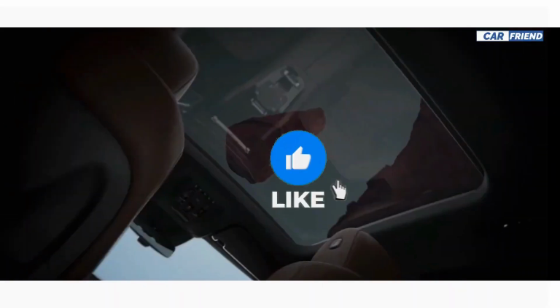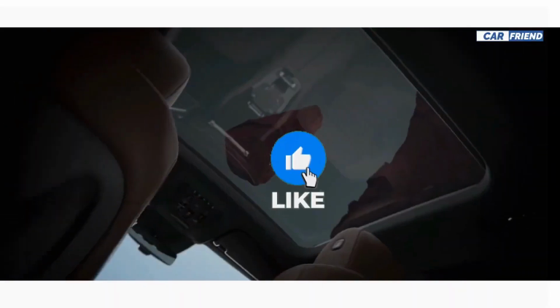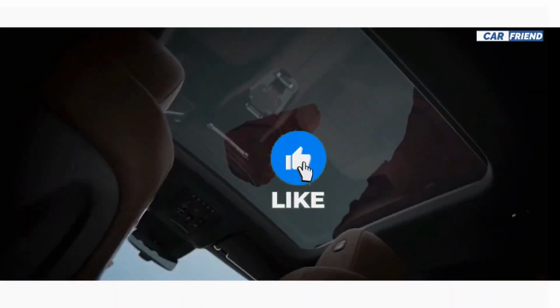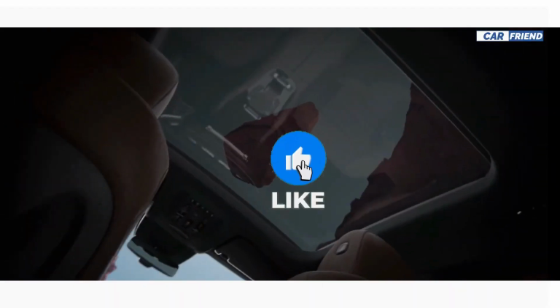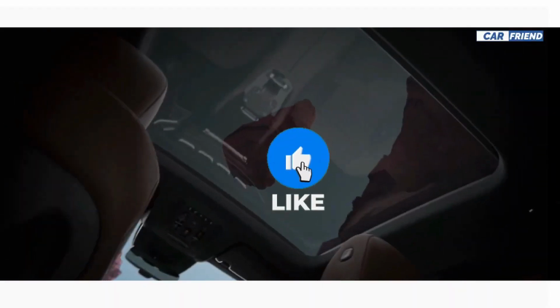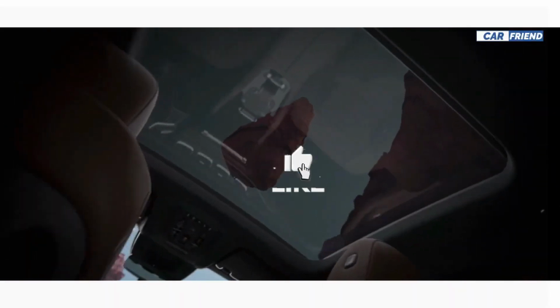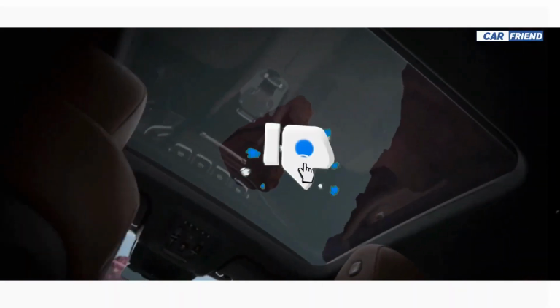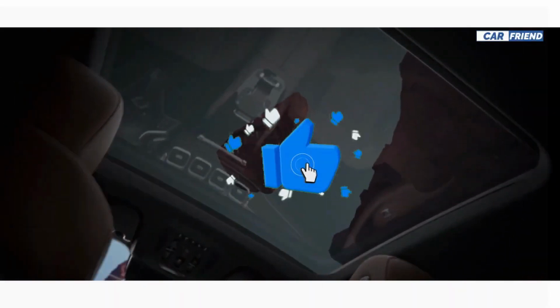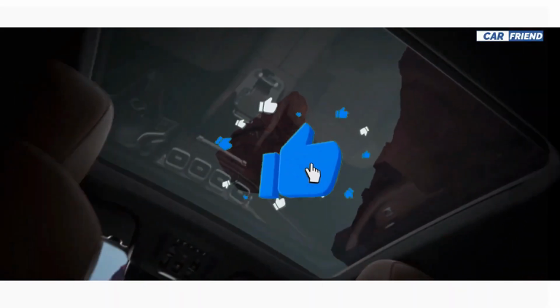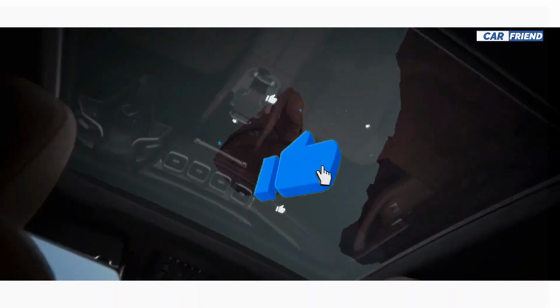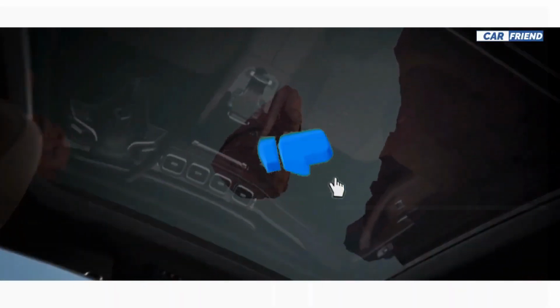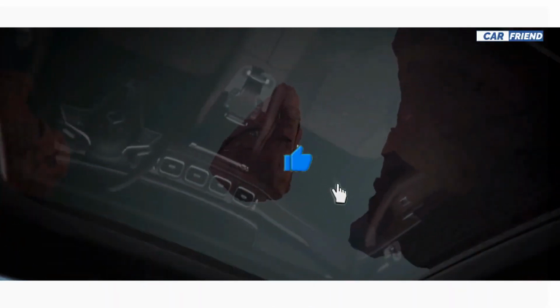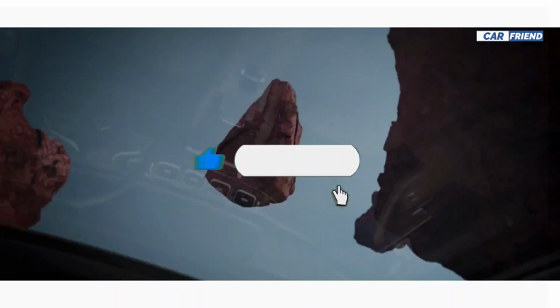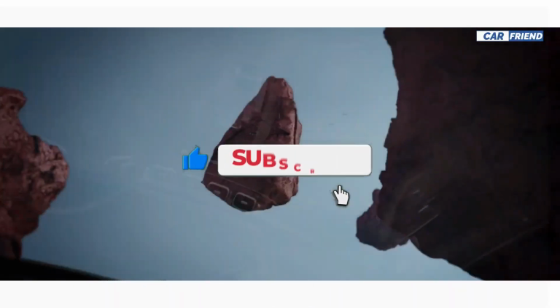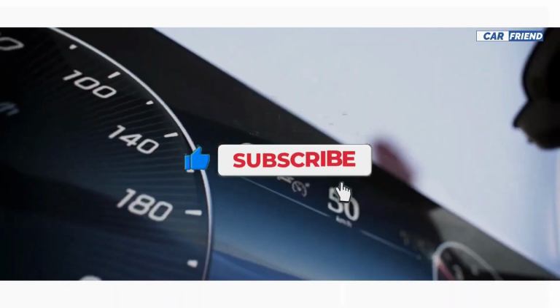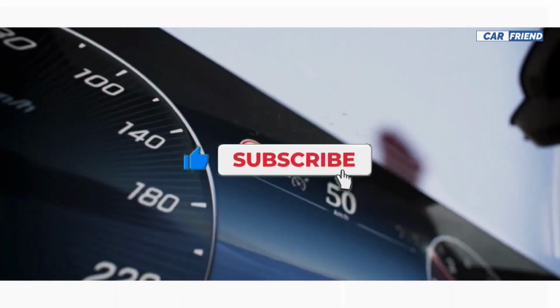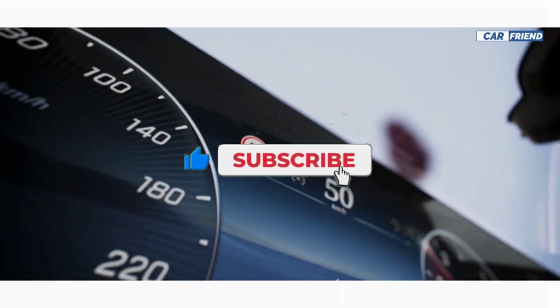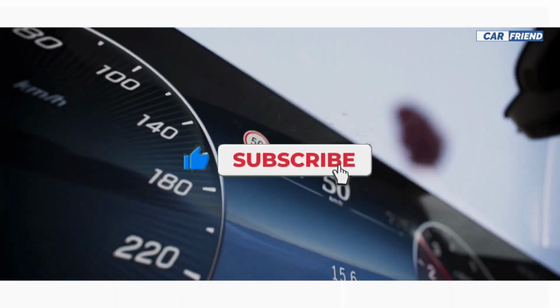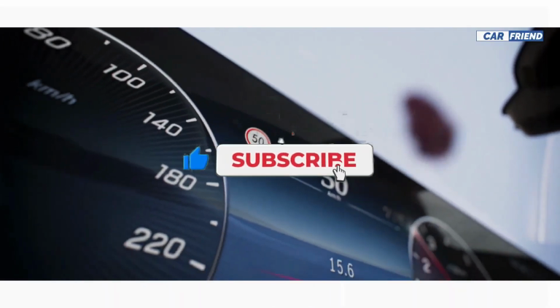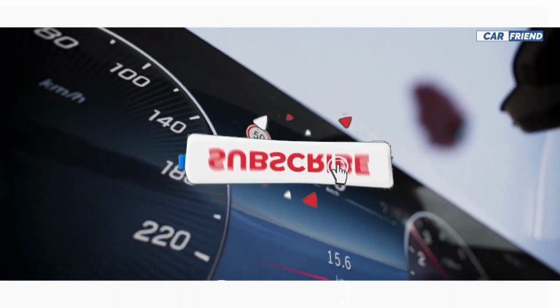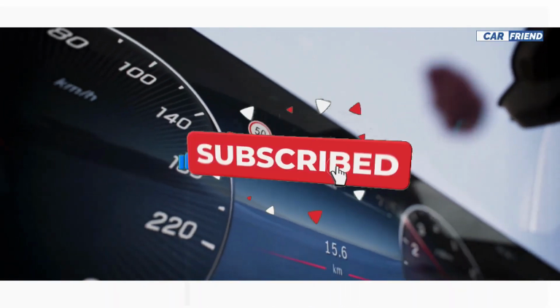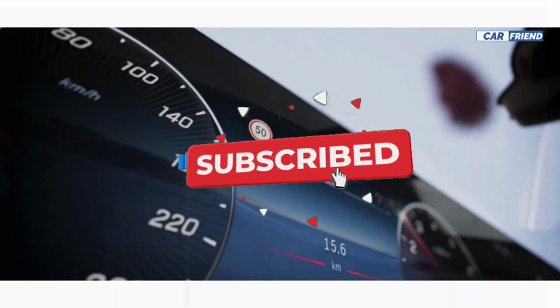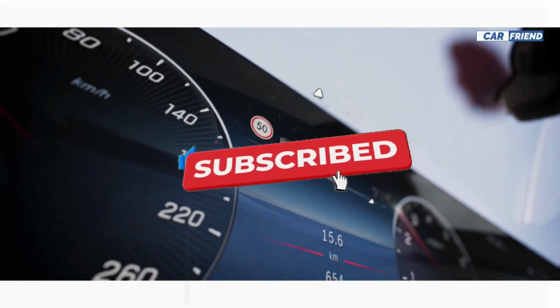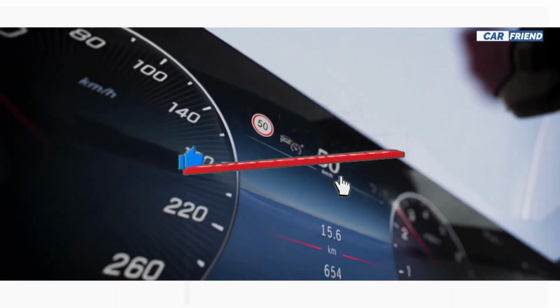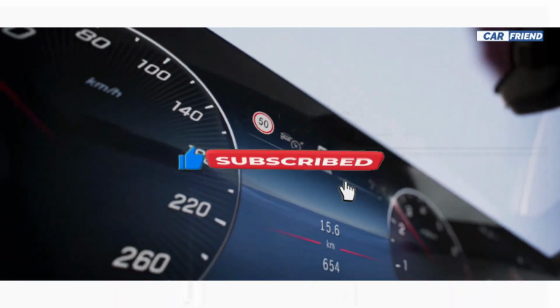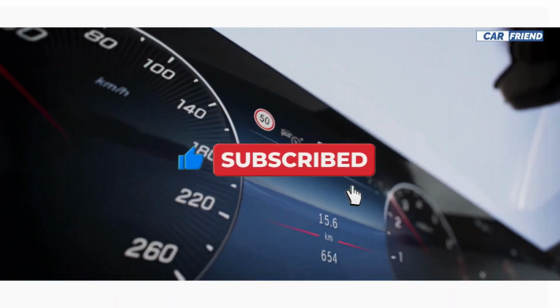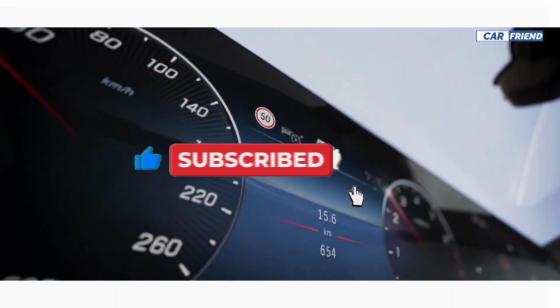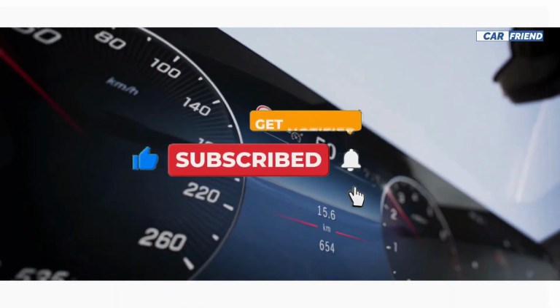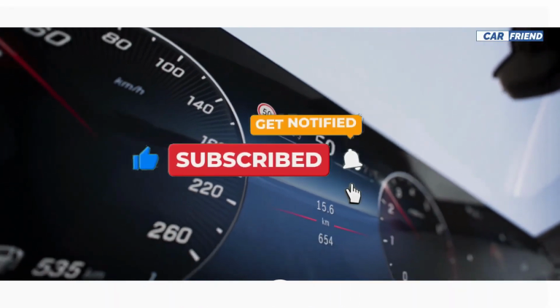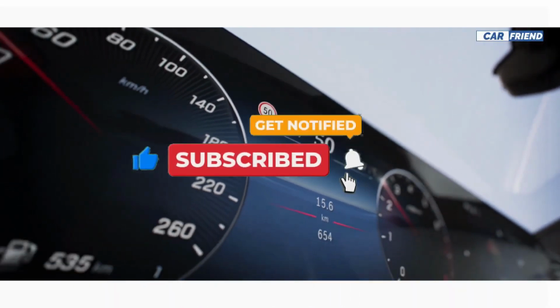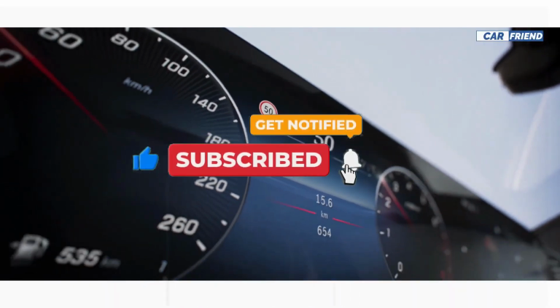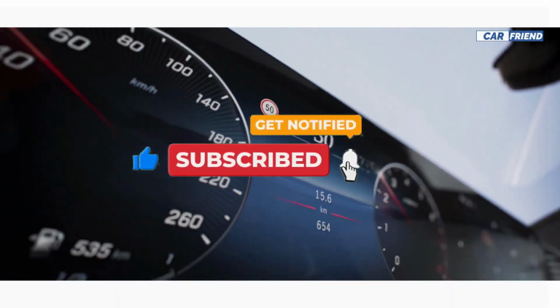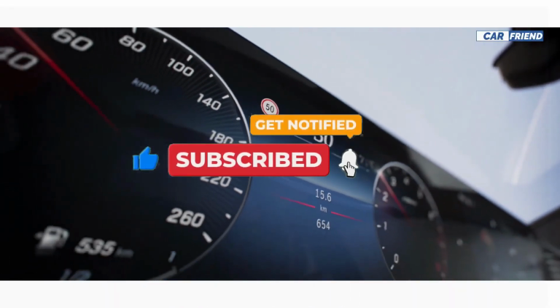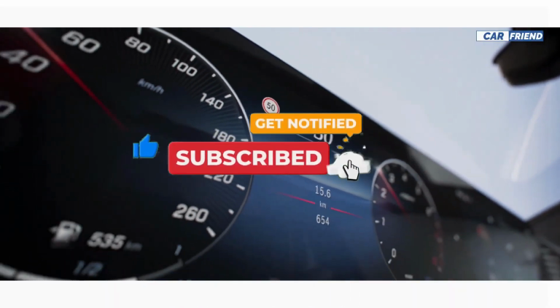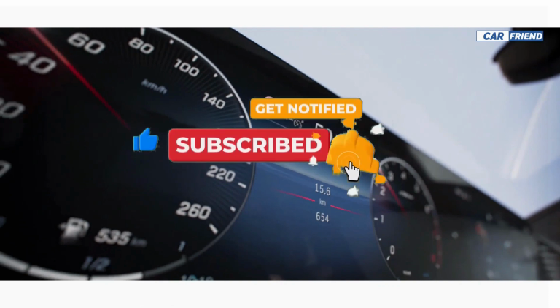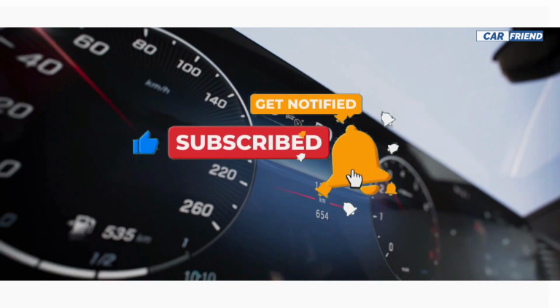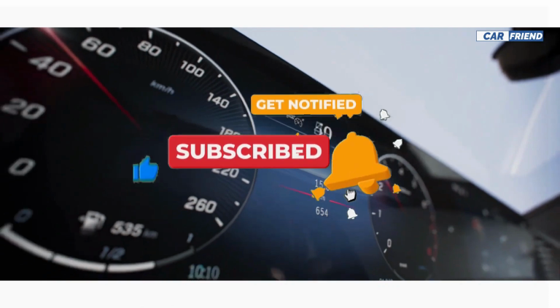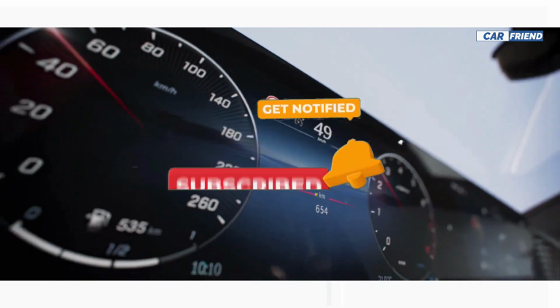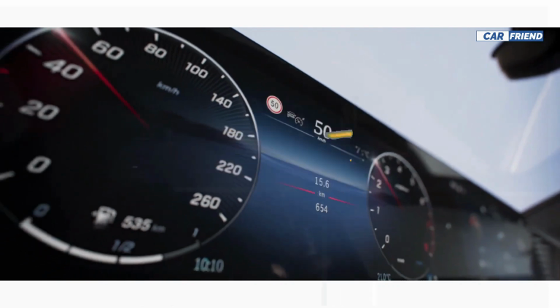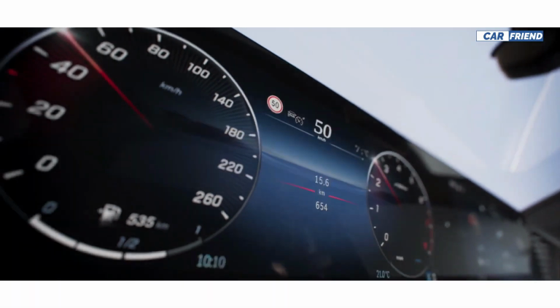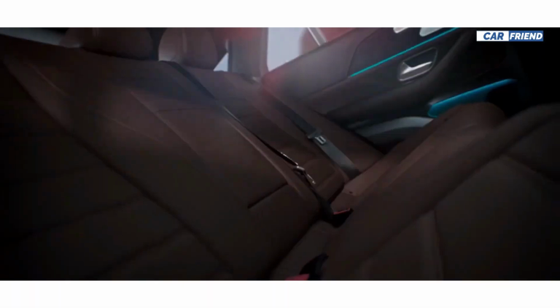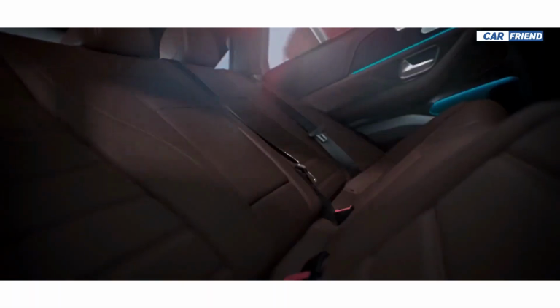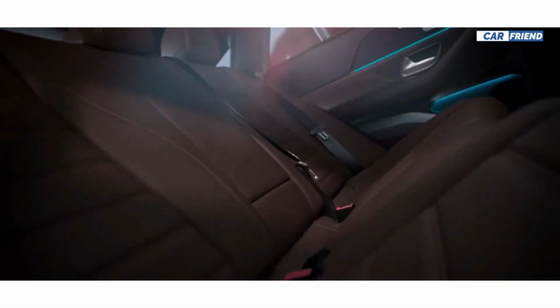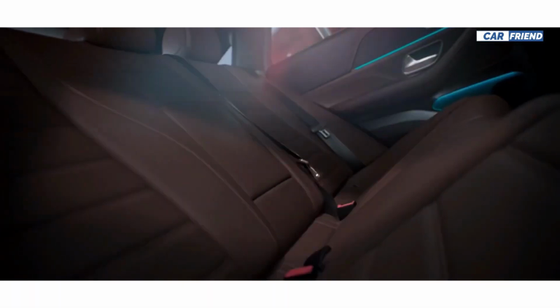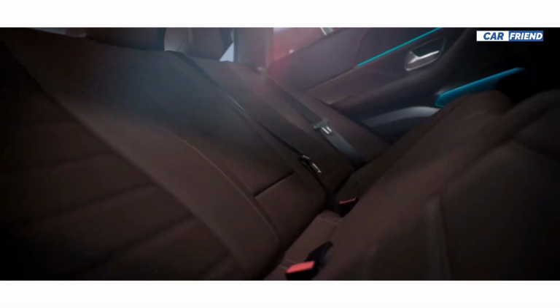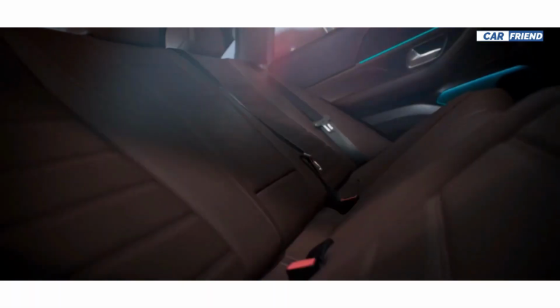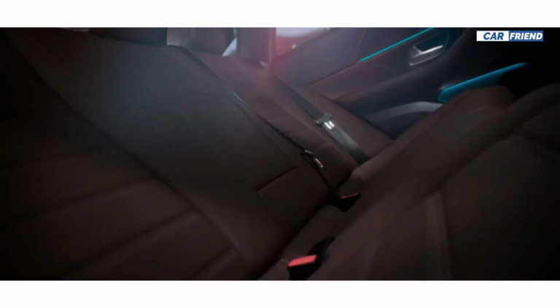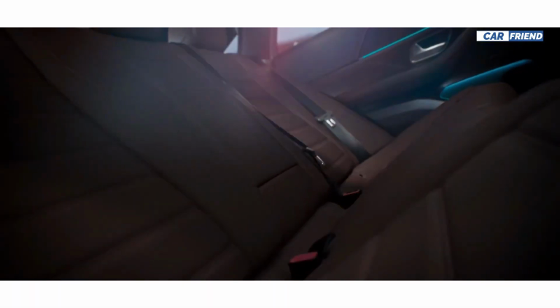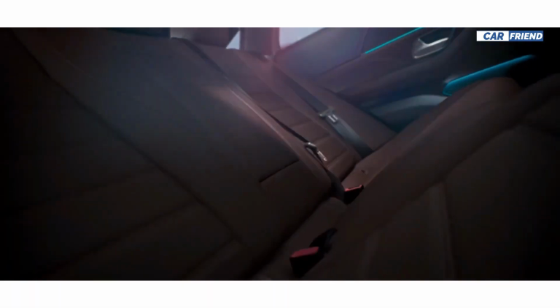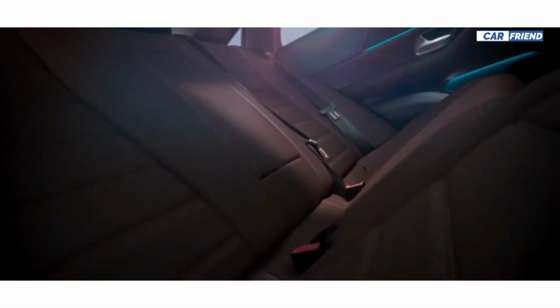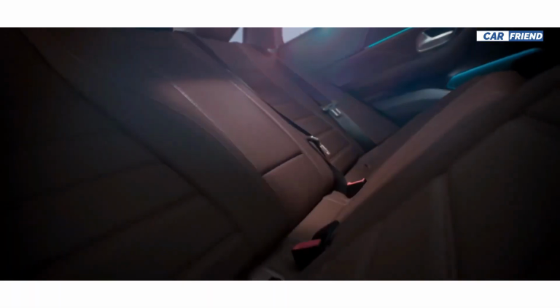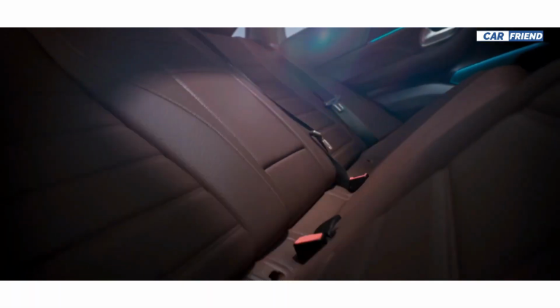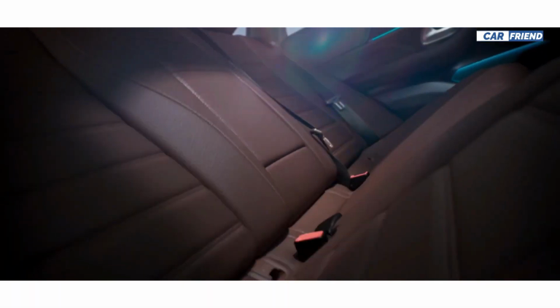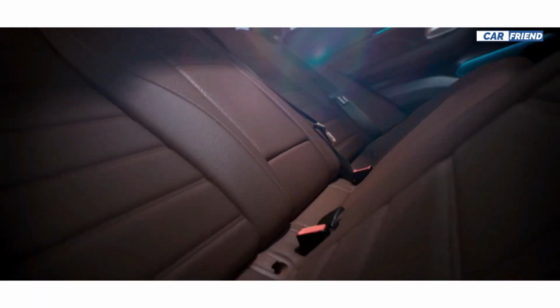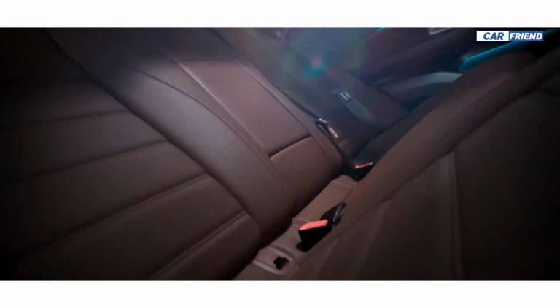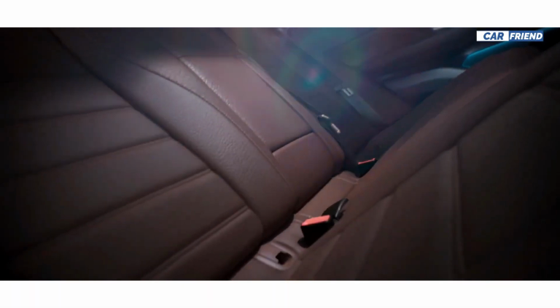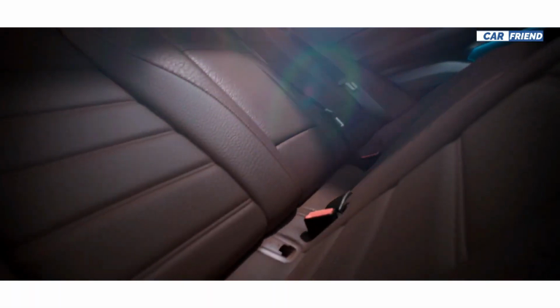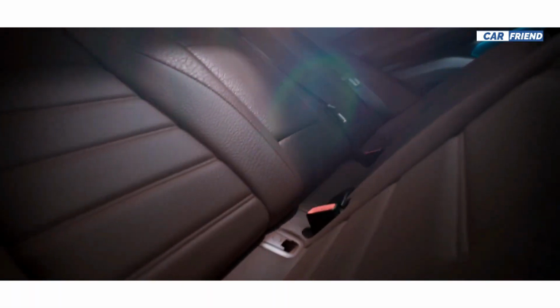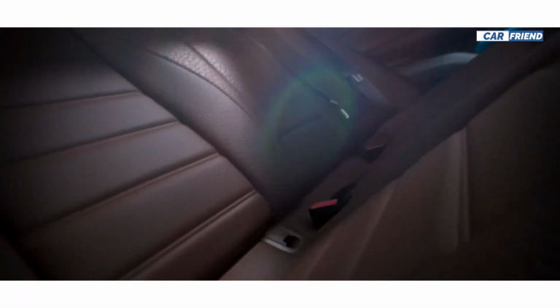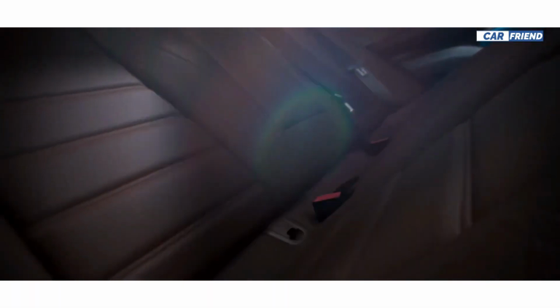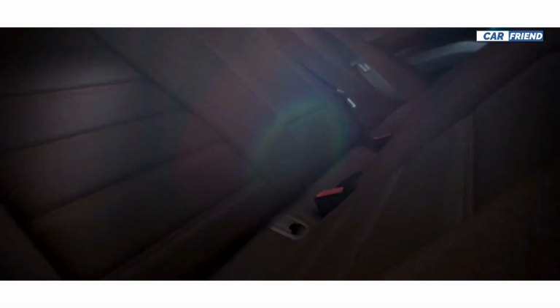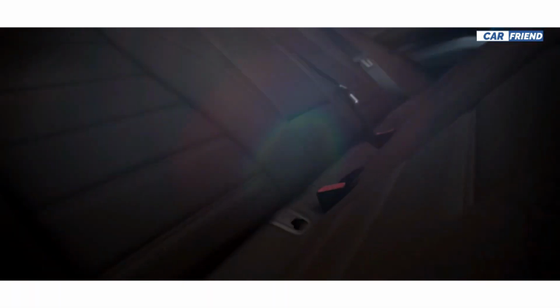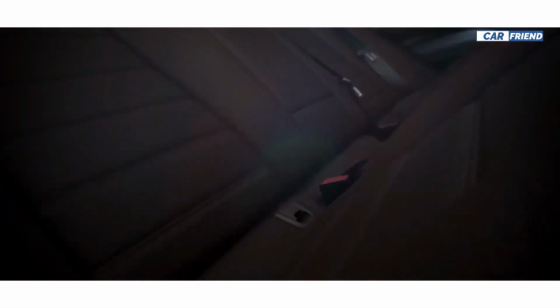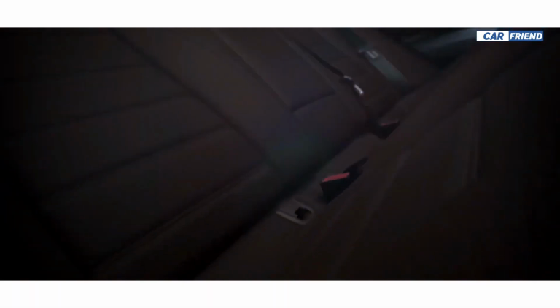Subscribe to our channel for more content from the automotive world. Thanks for watching and until the next video.